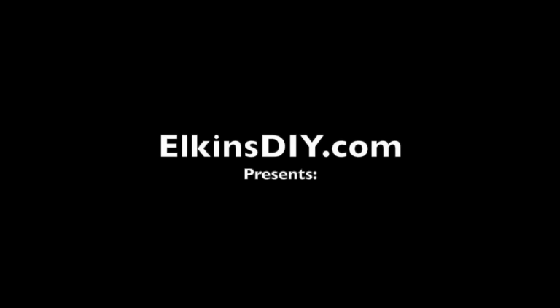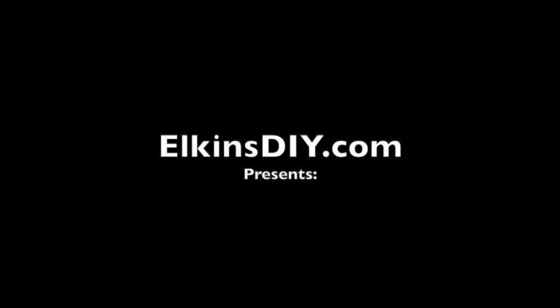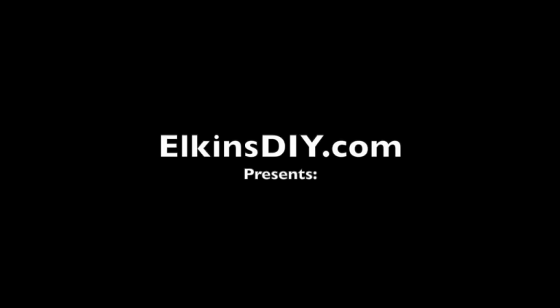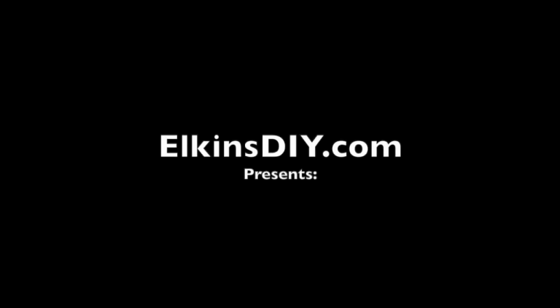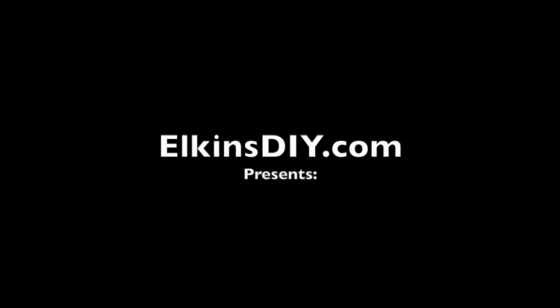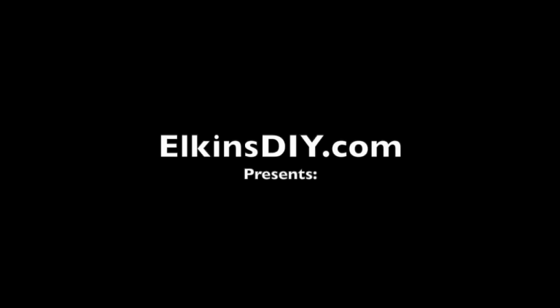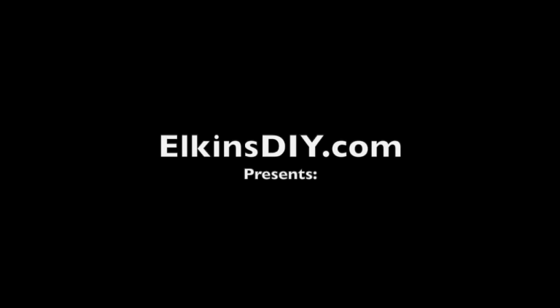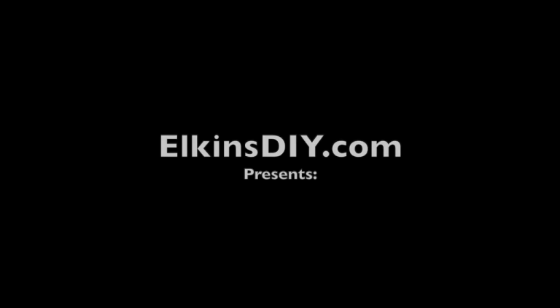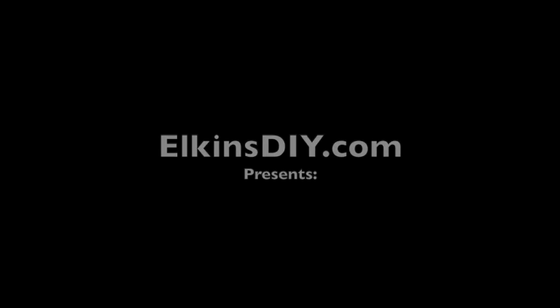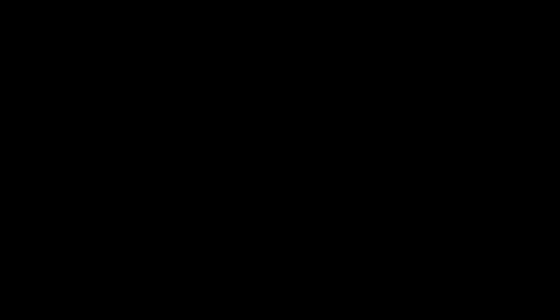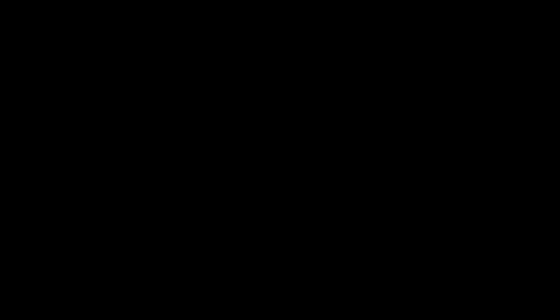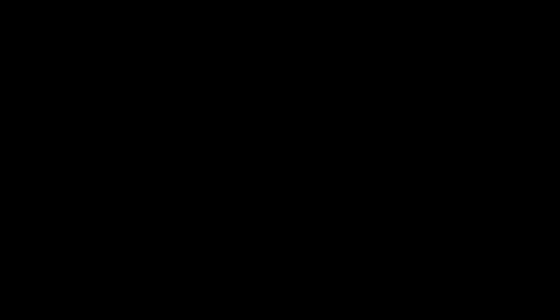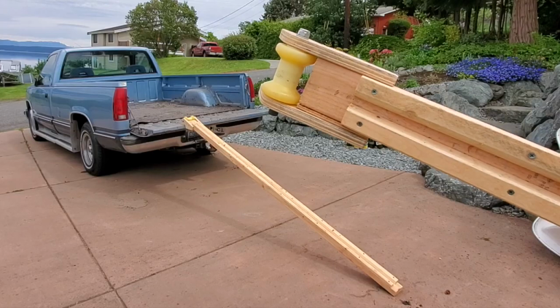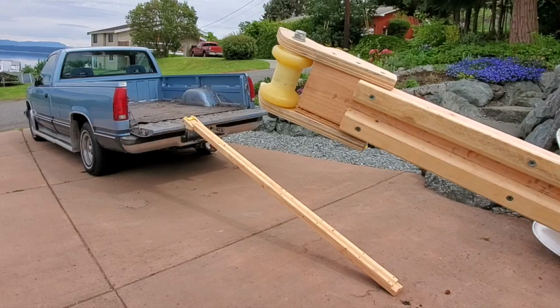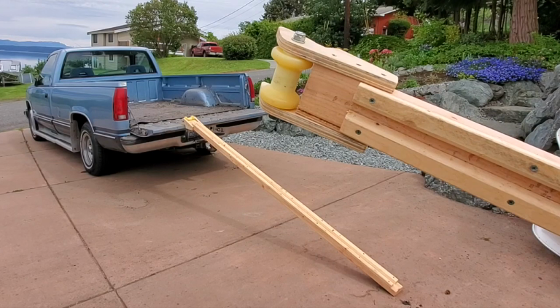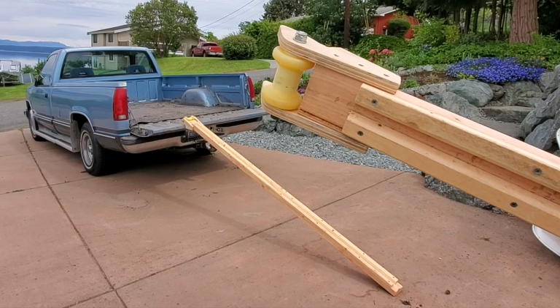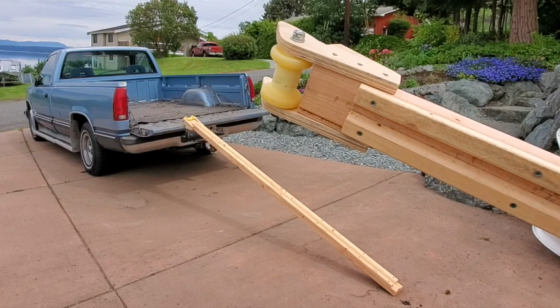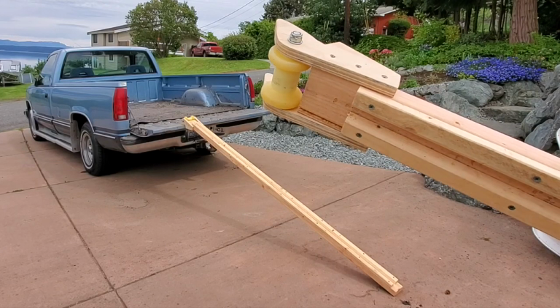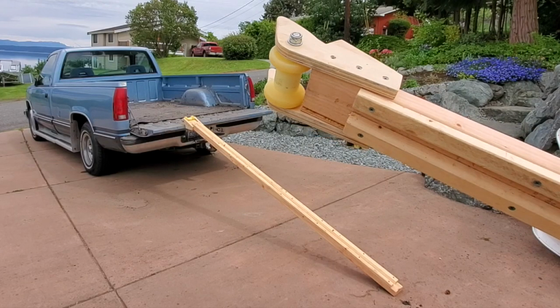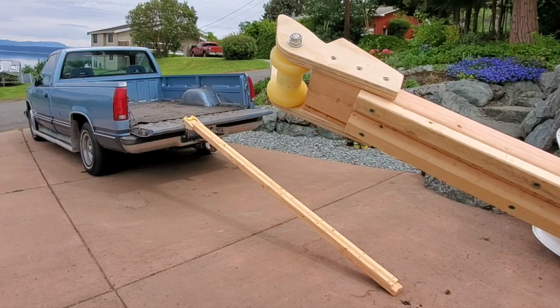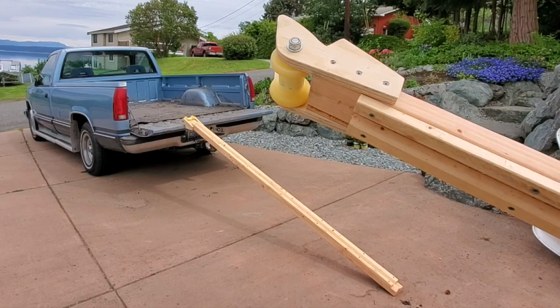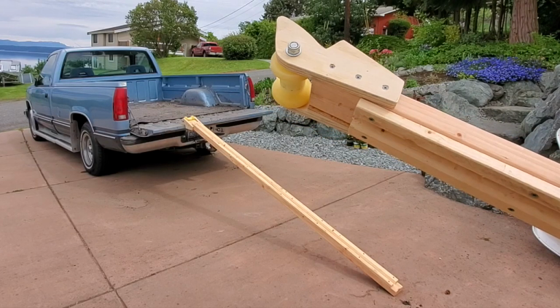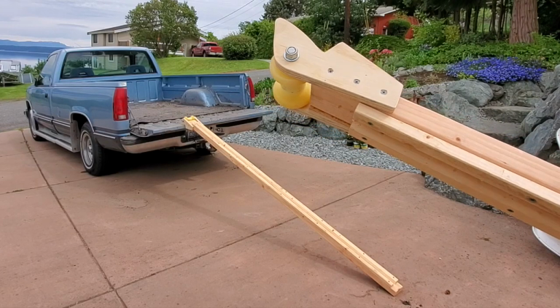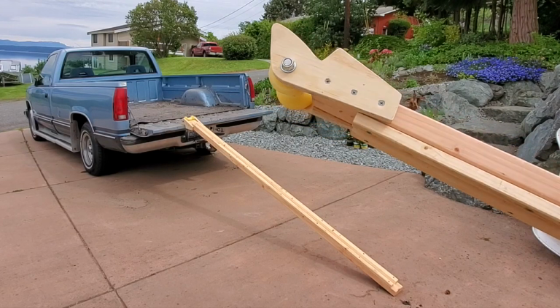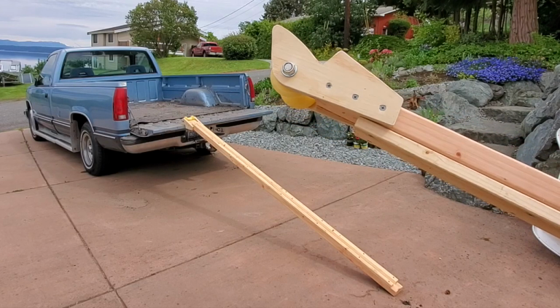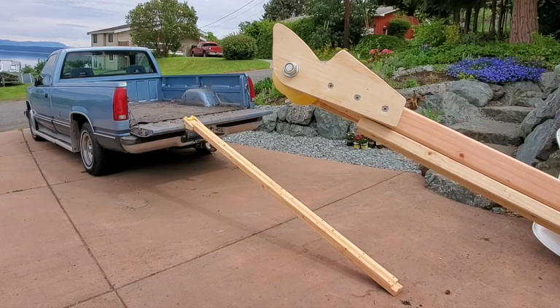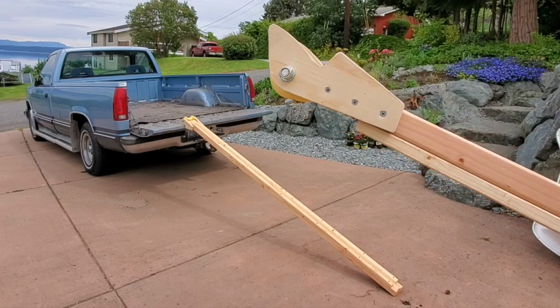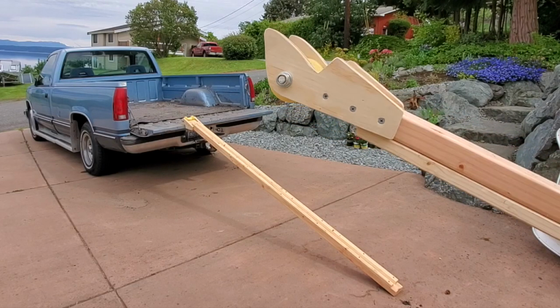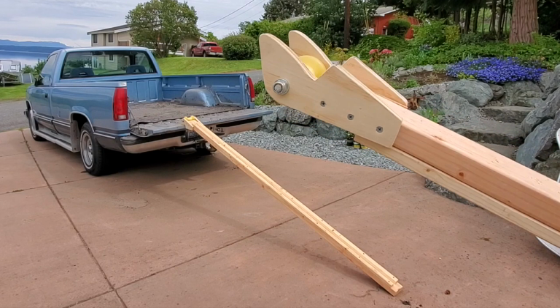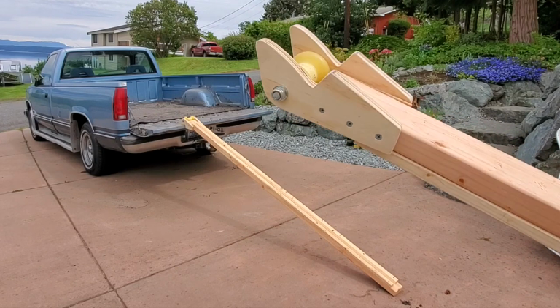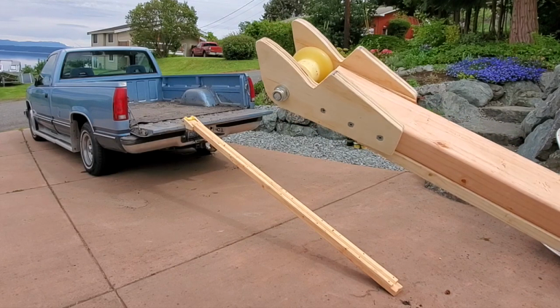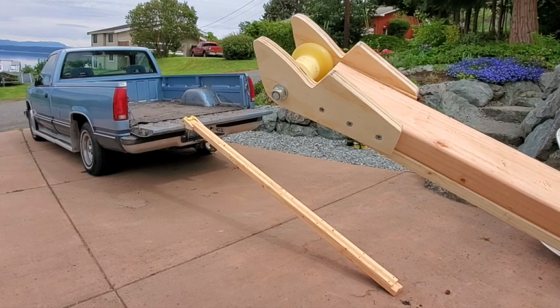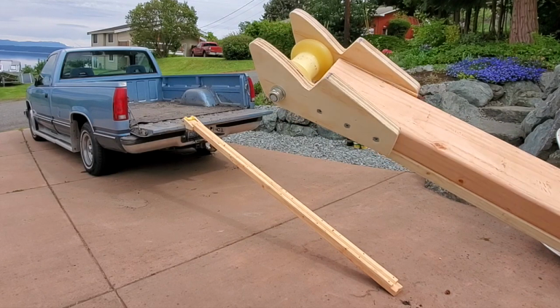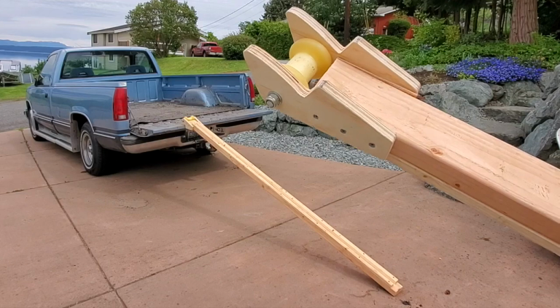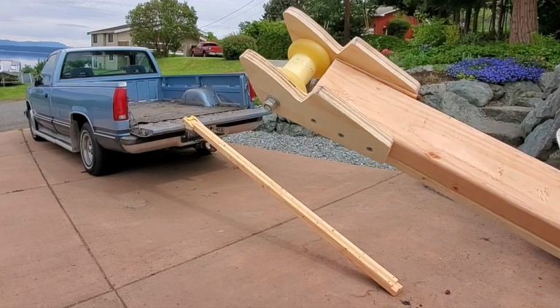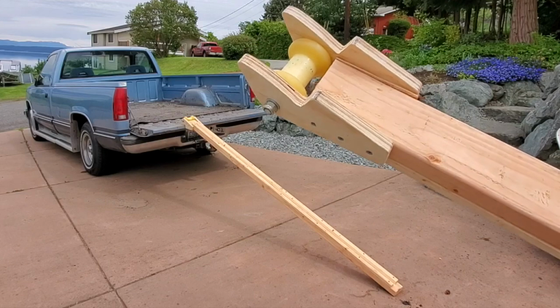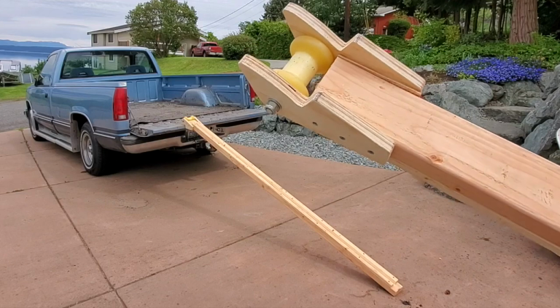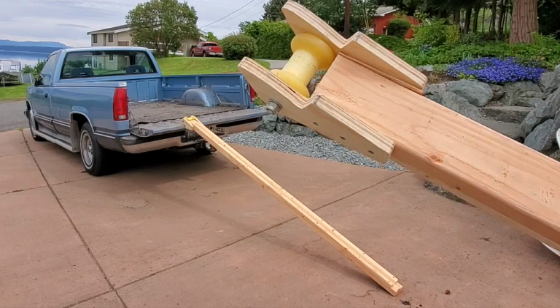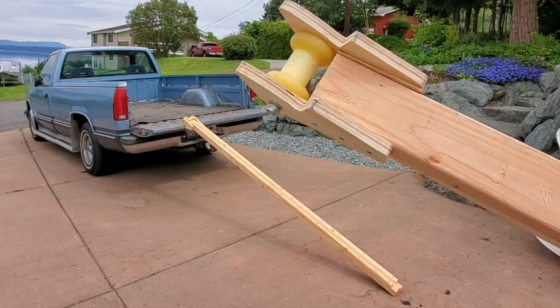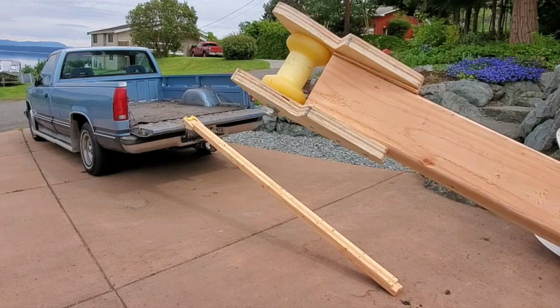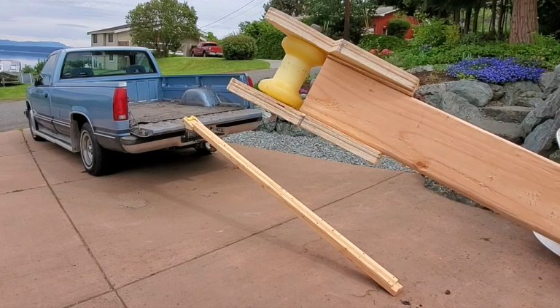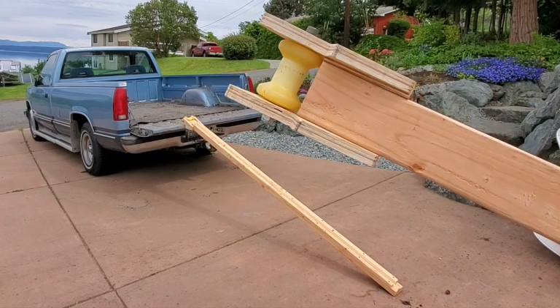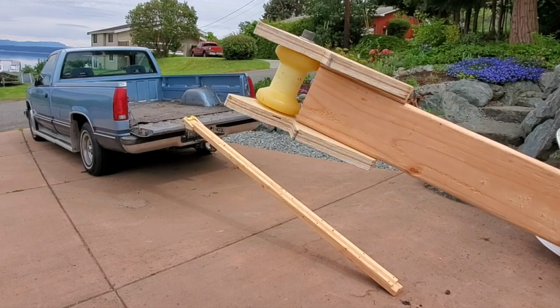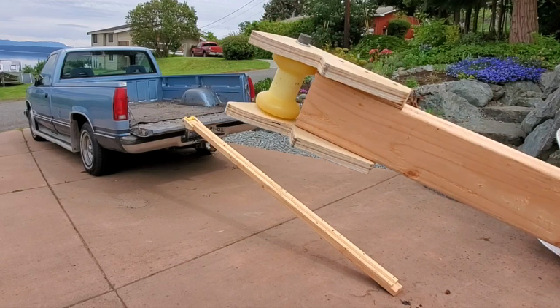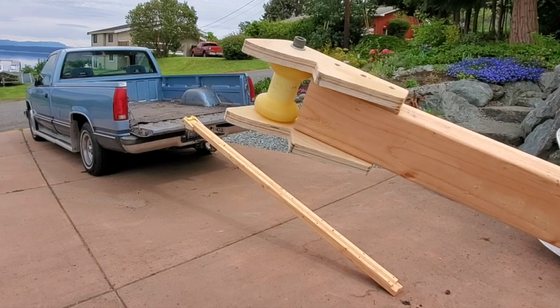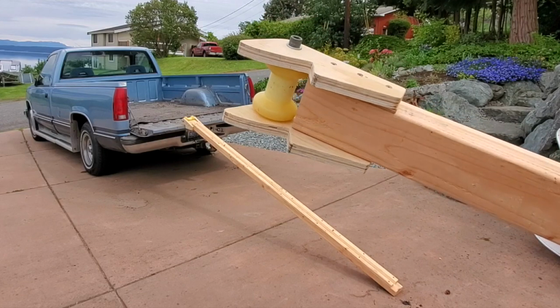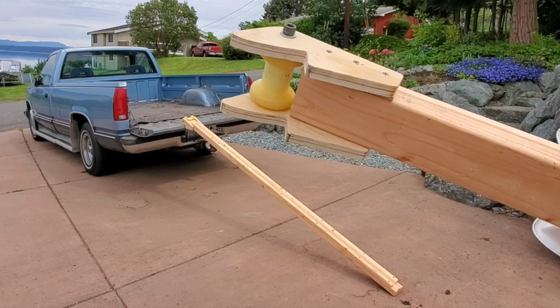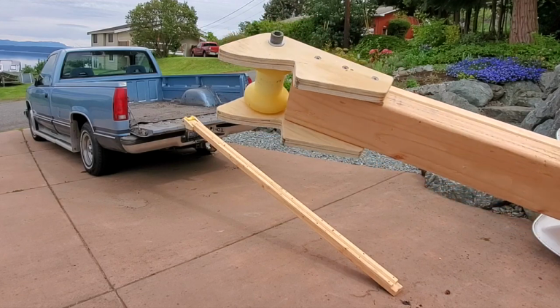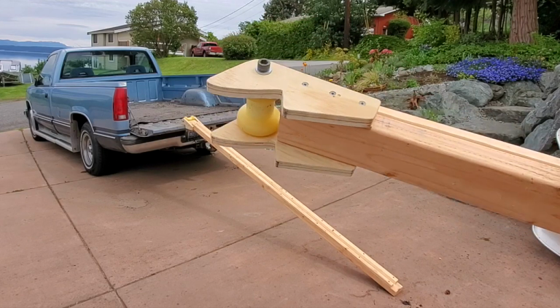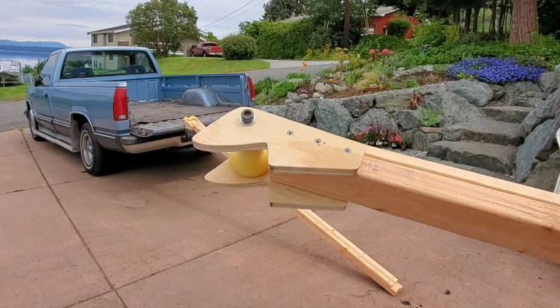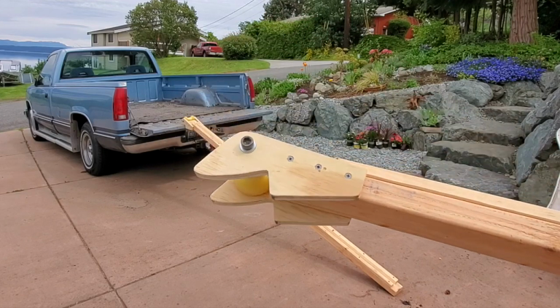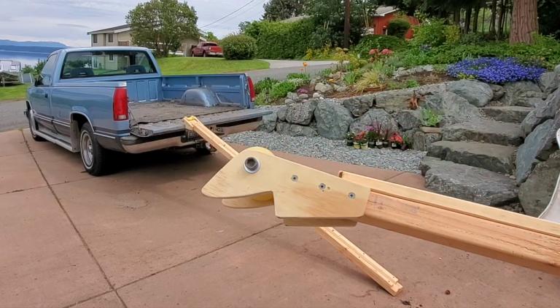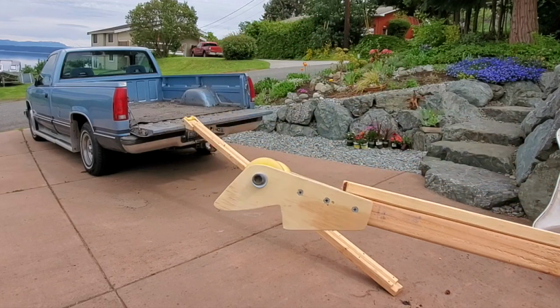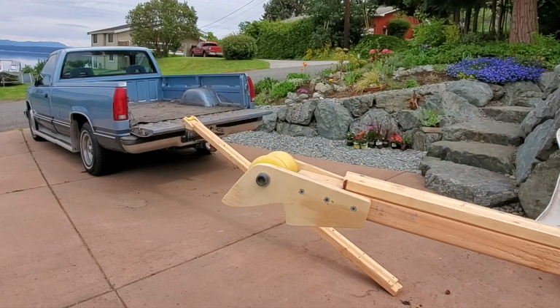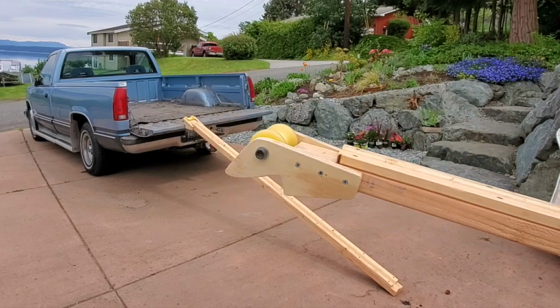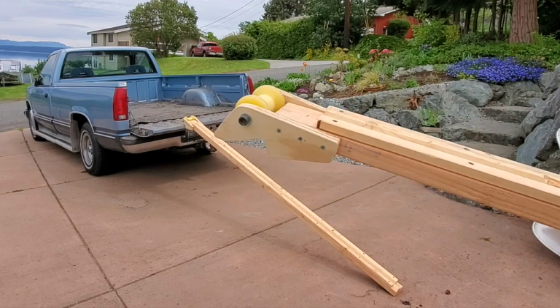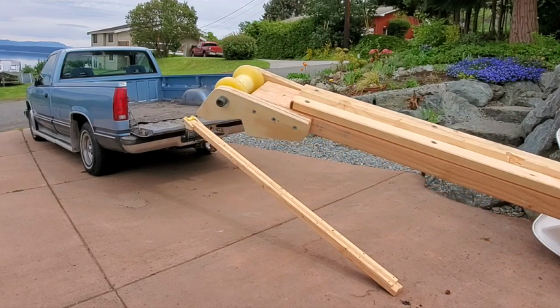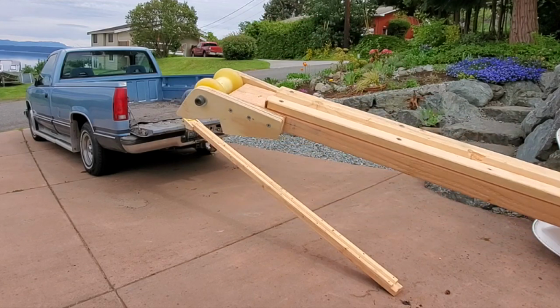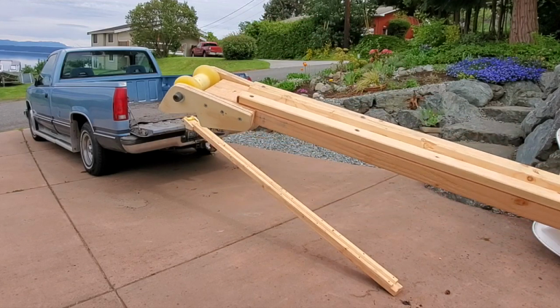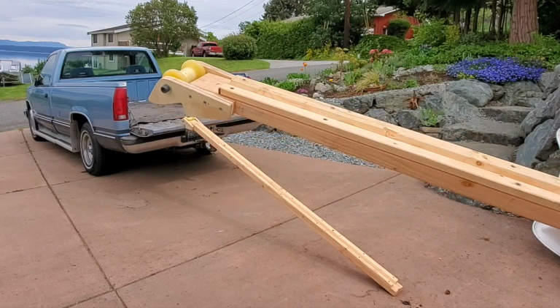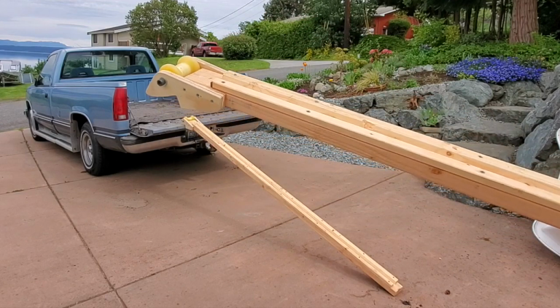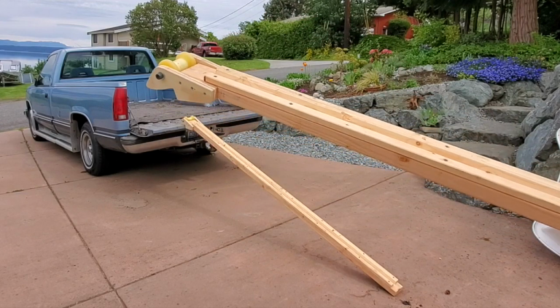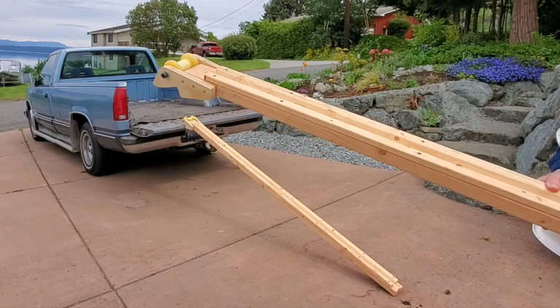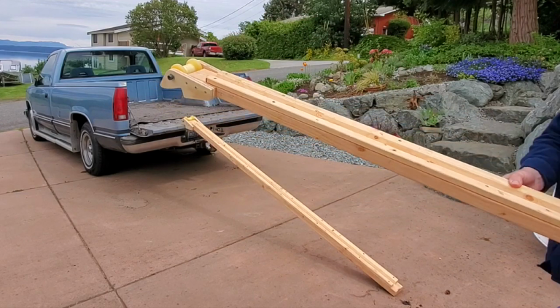For those of you who have watched some of my videos, you might realize I'm into small boats. This is the first big boat that I've ever had.